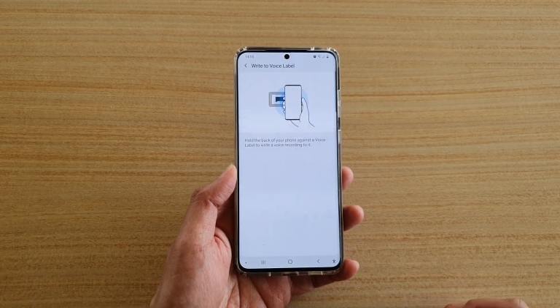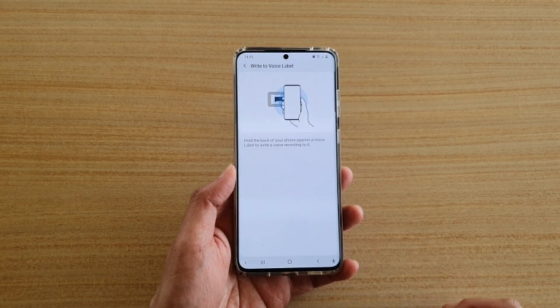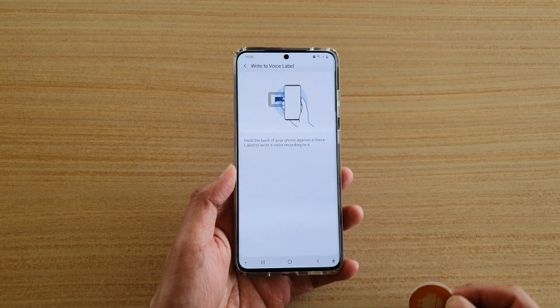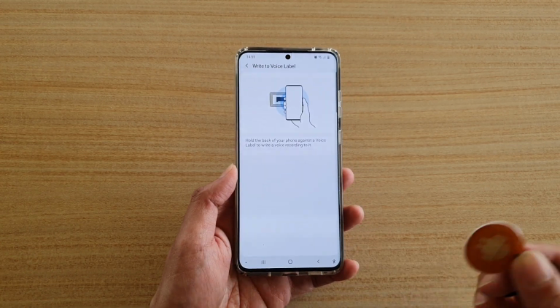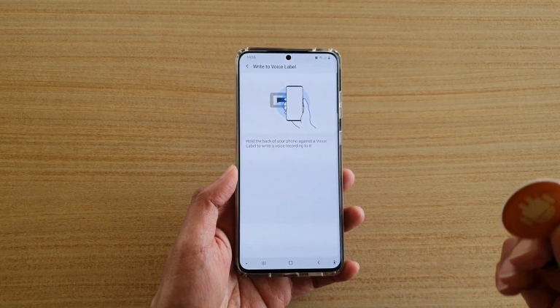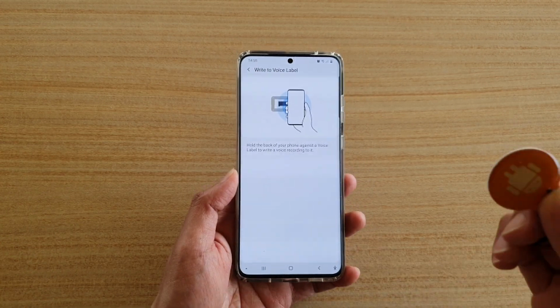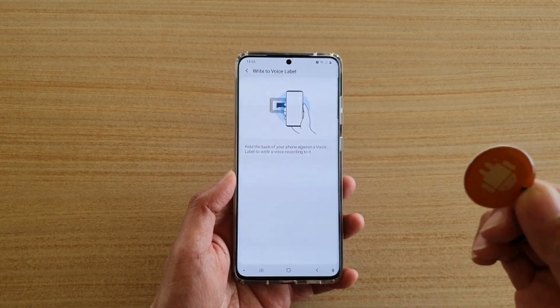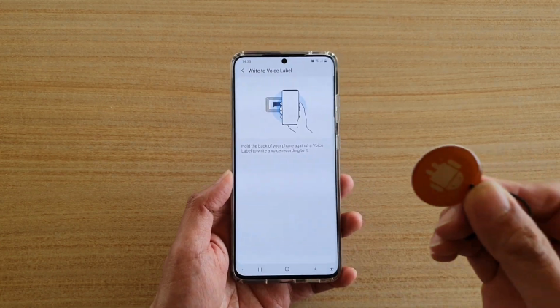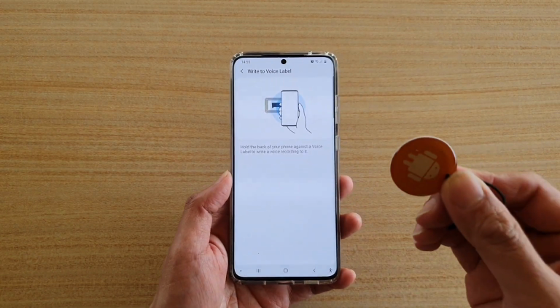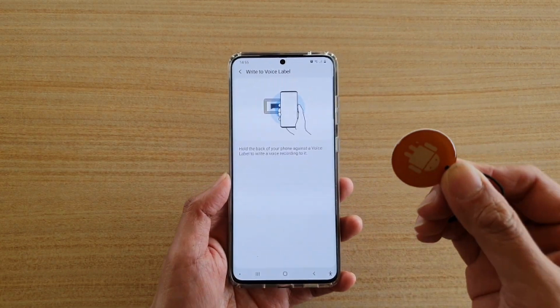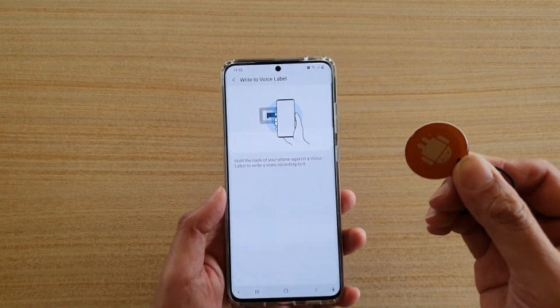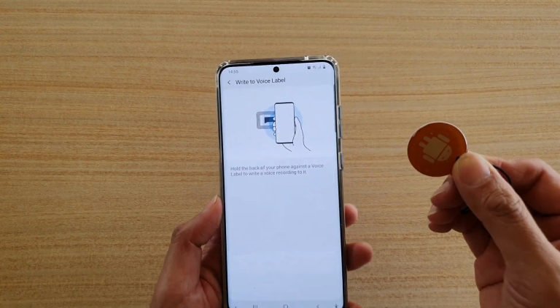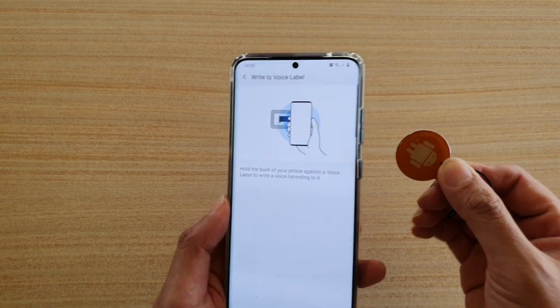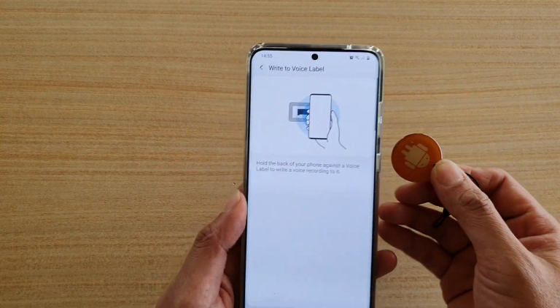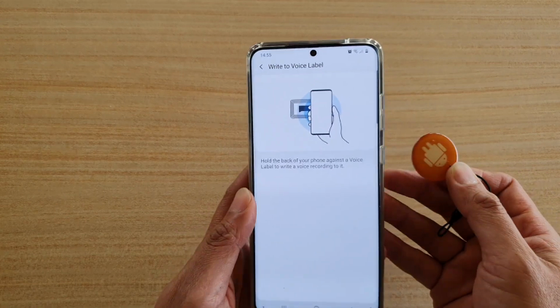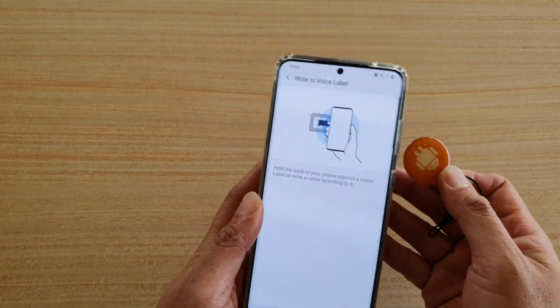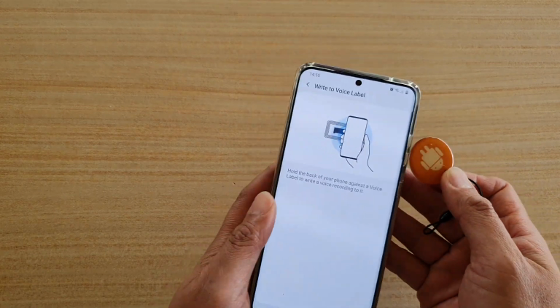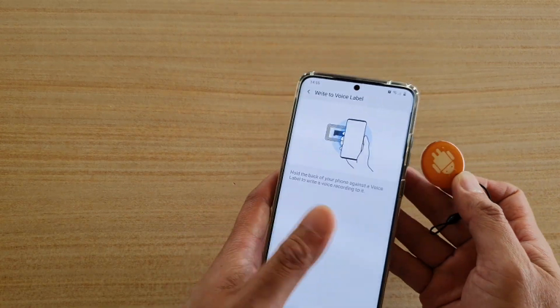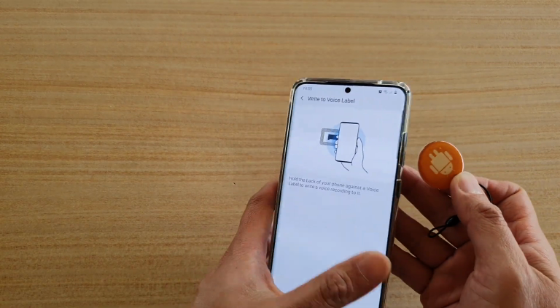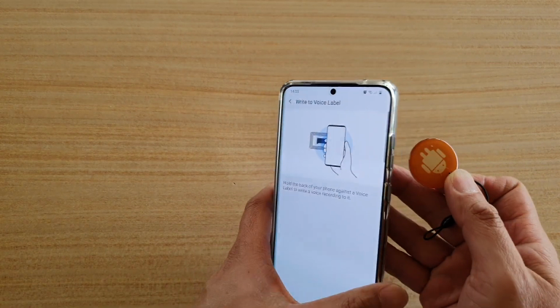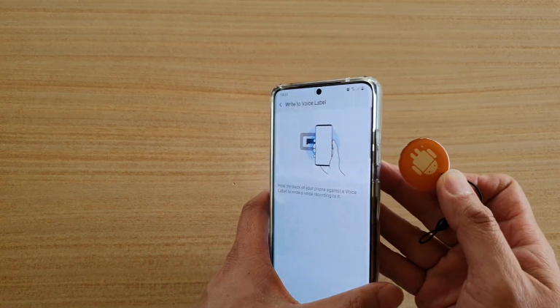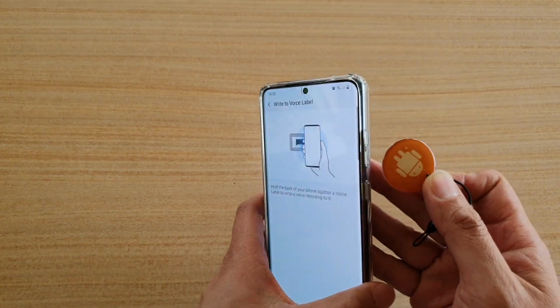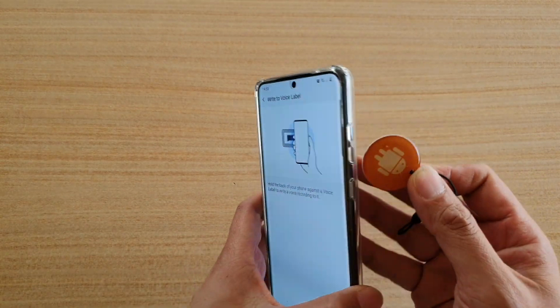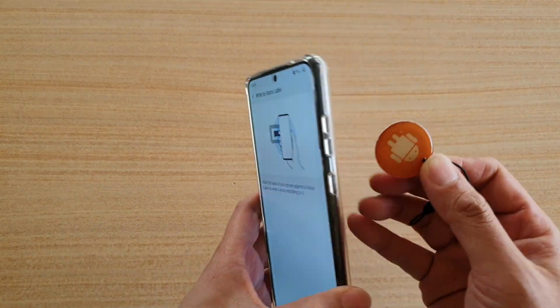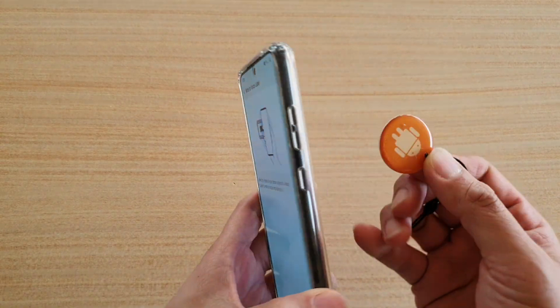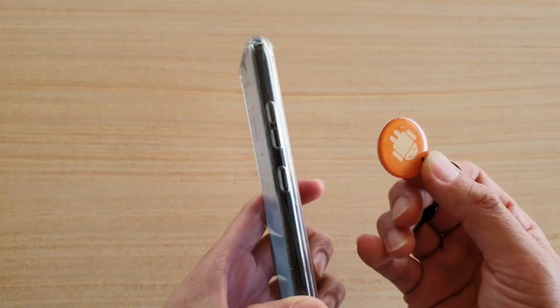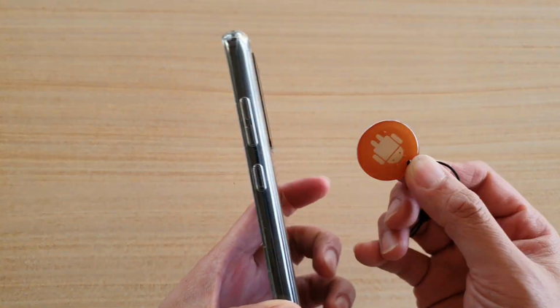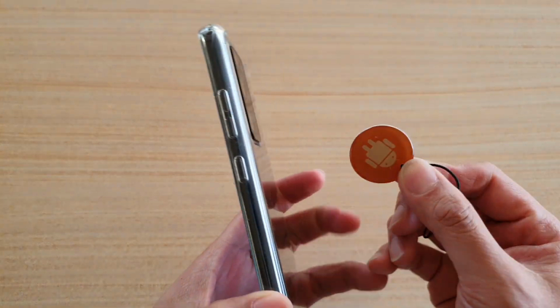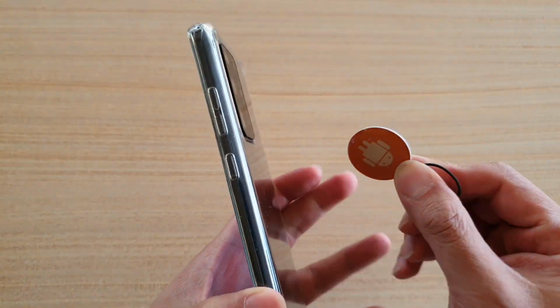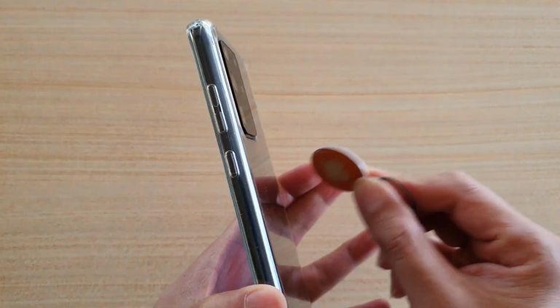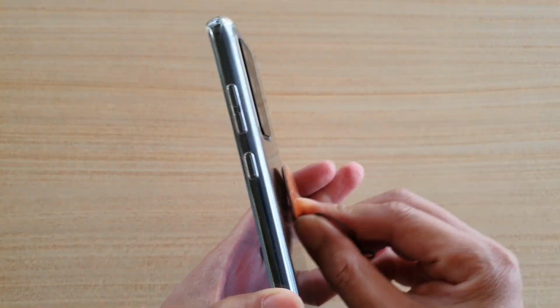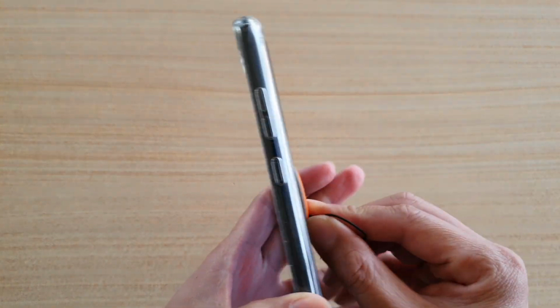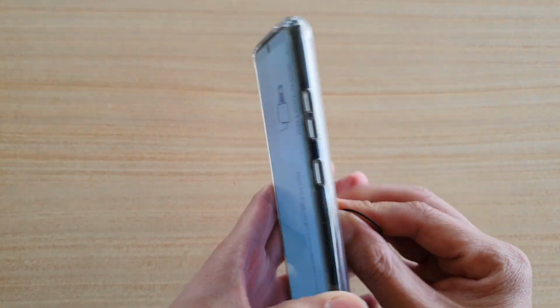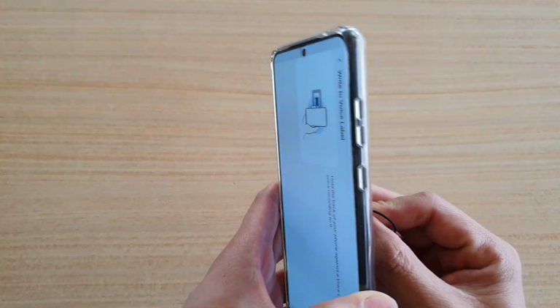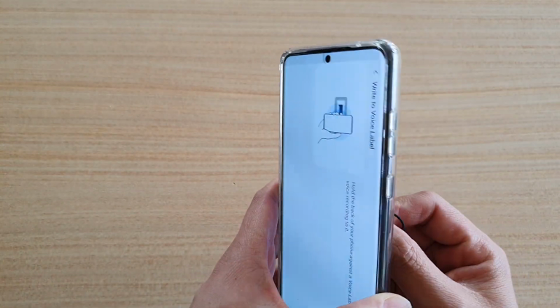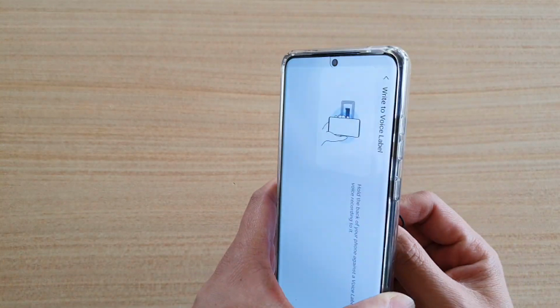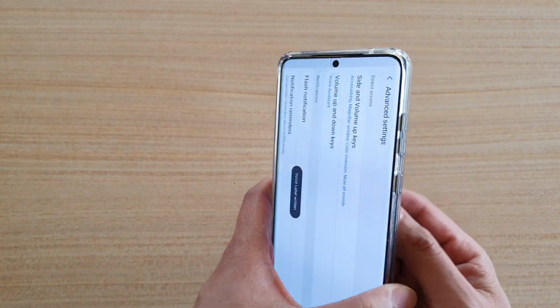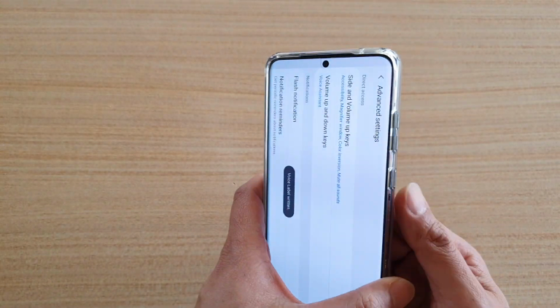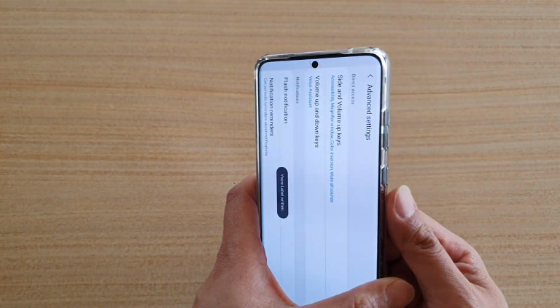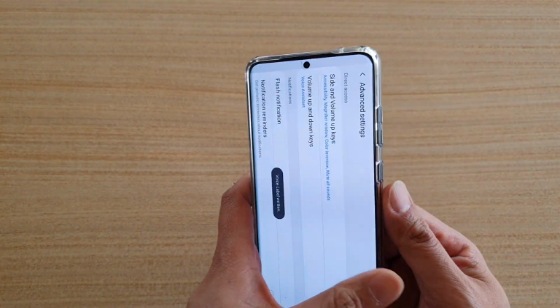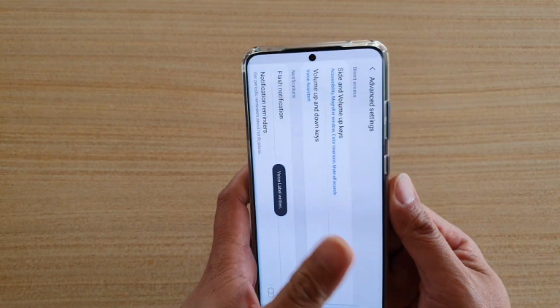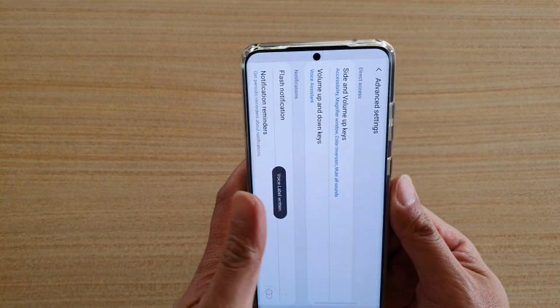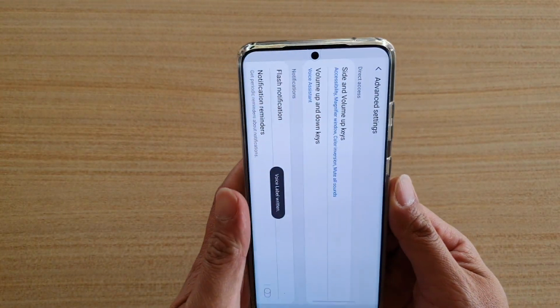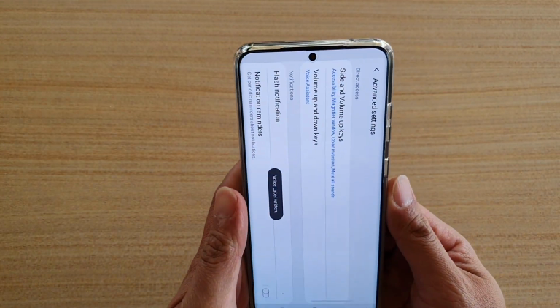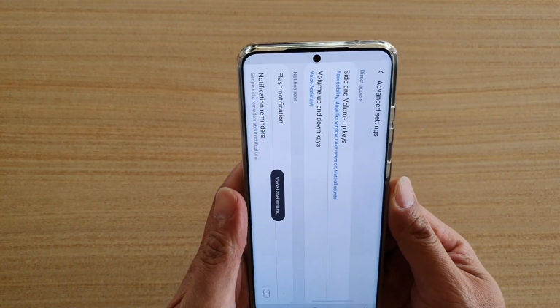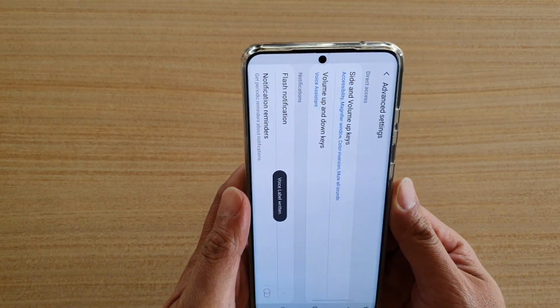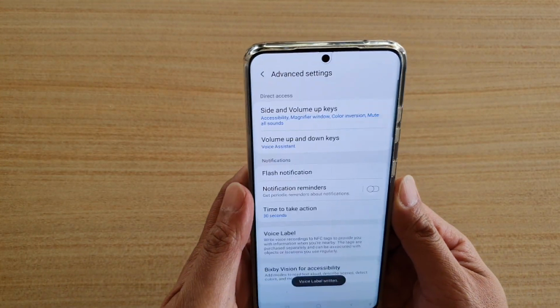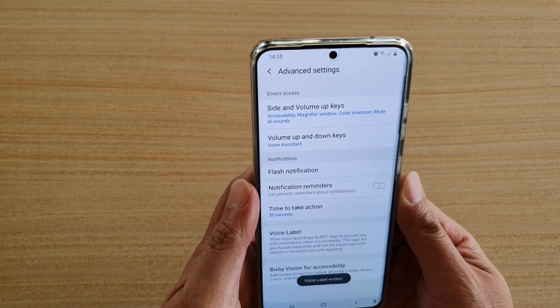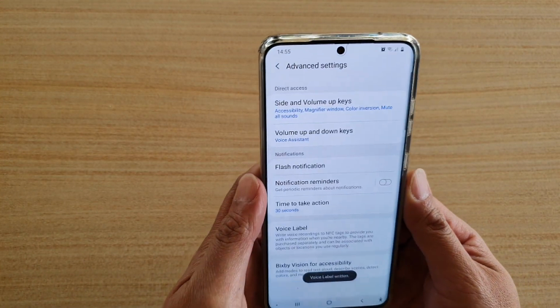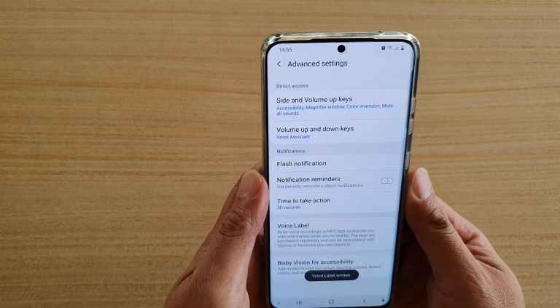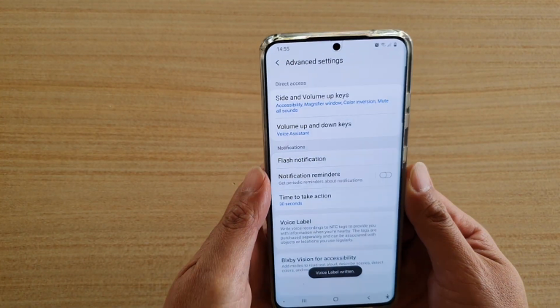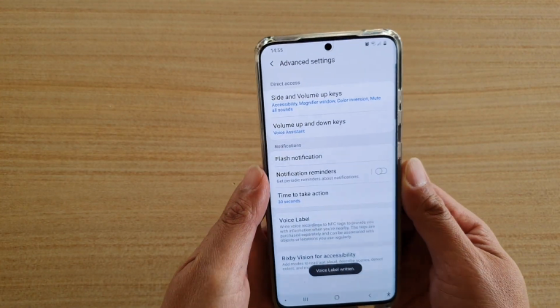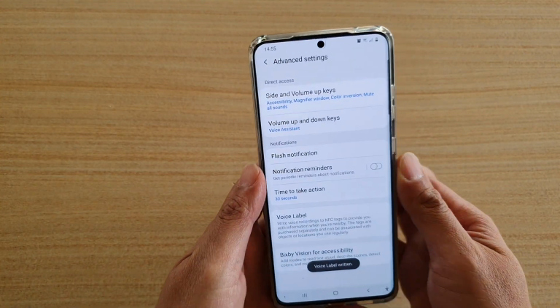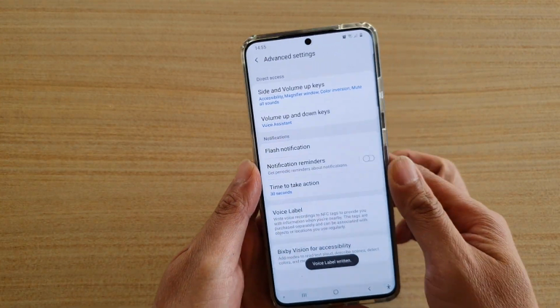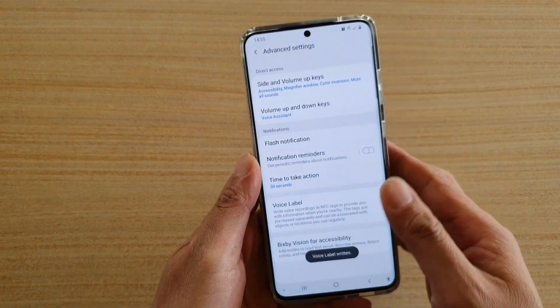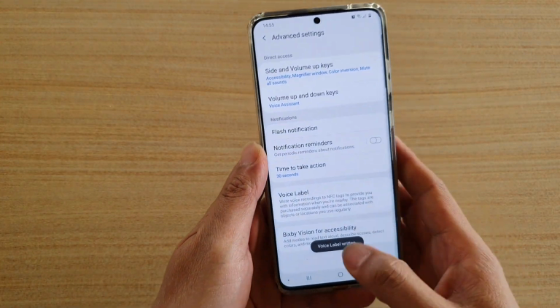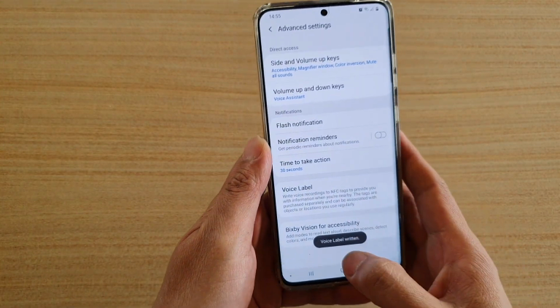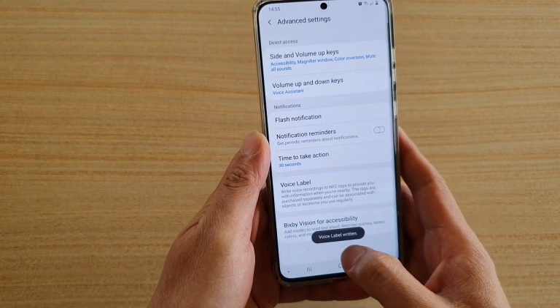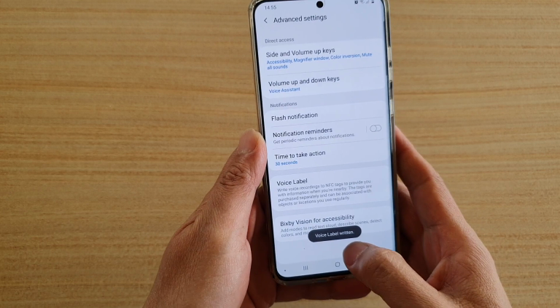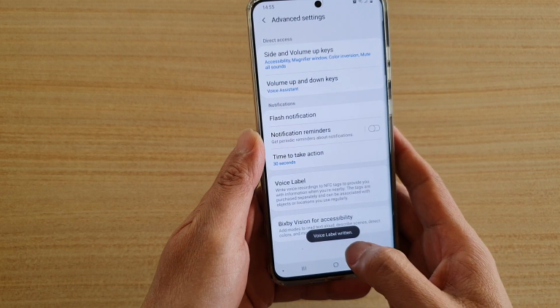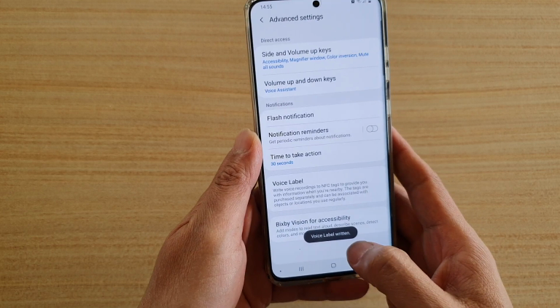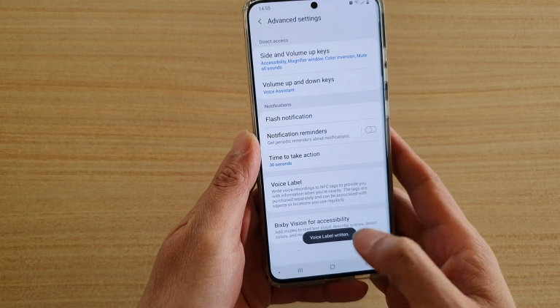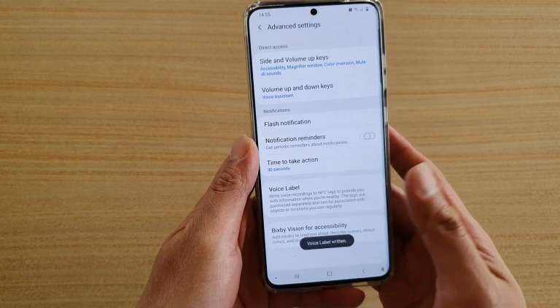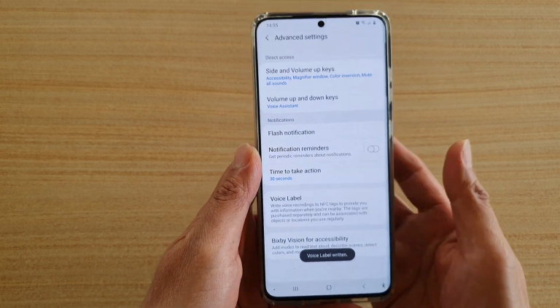Here I'm going to put the voice label, or the NFC tag, on the phone — and the voice label is written.